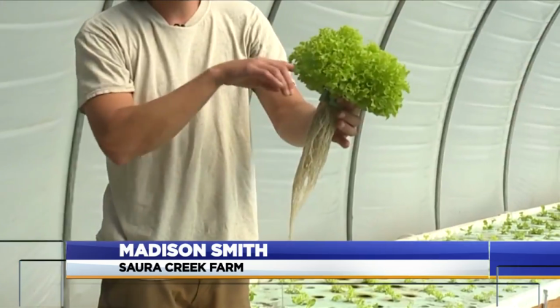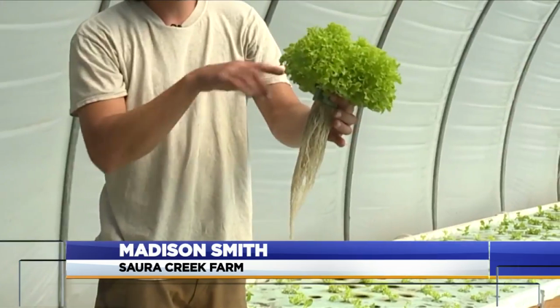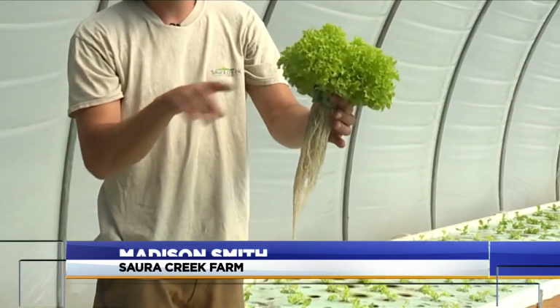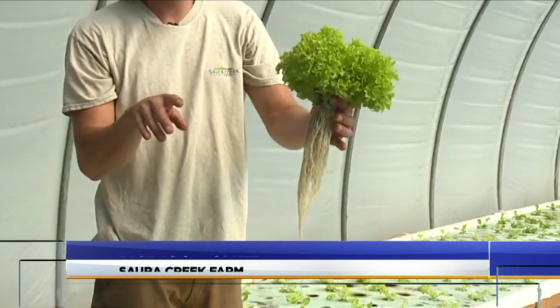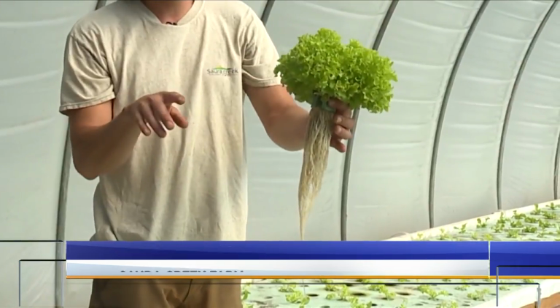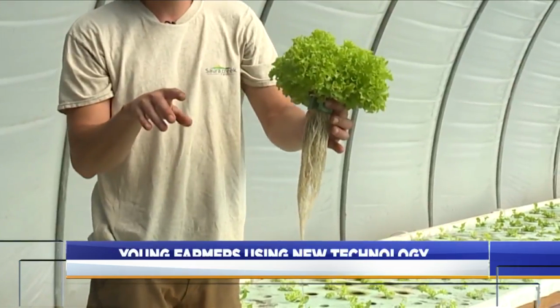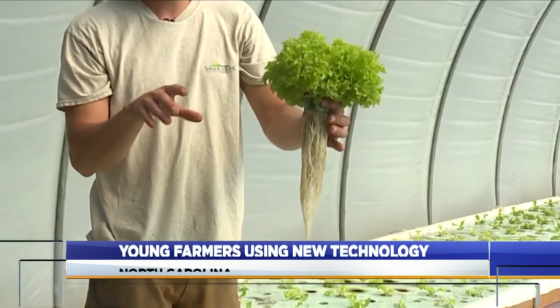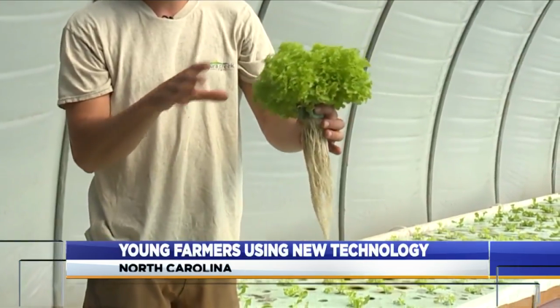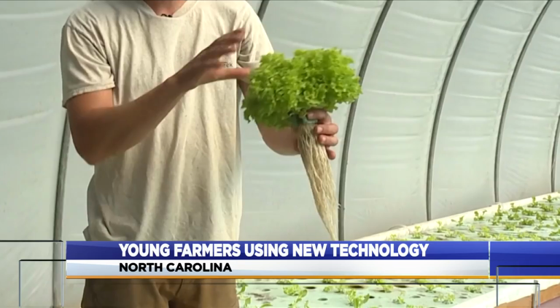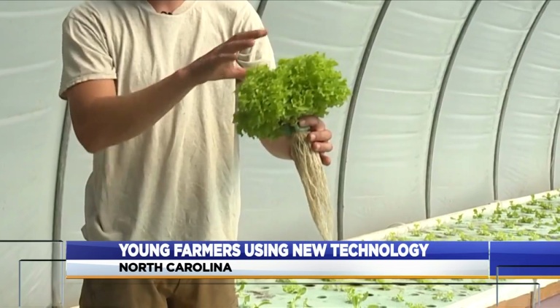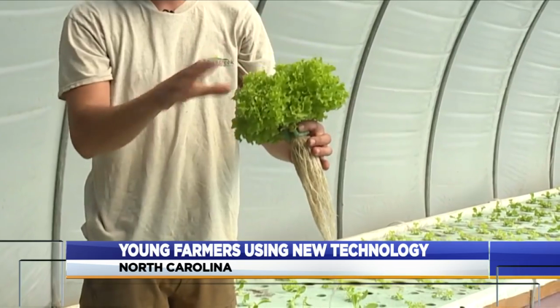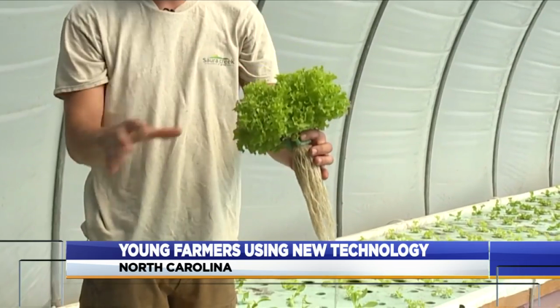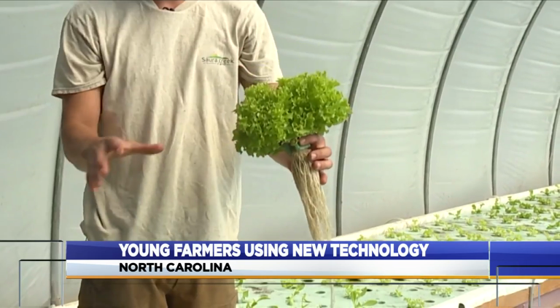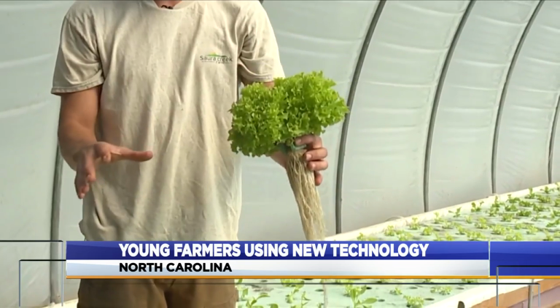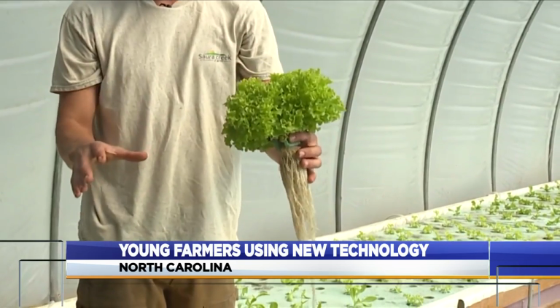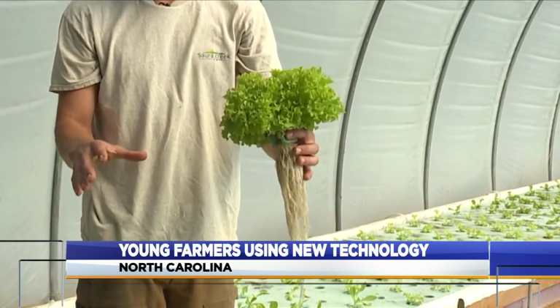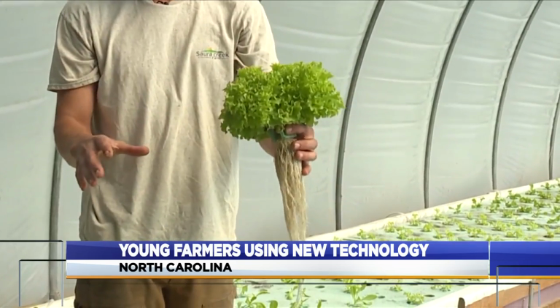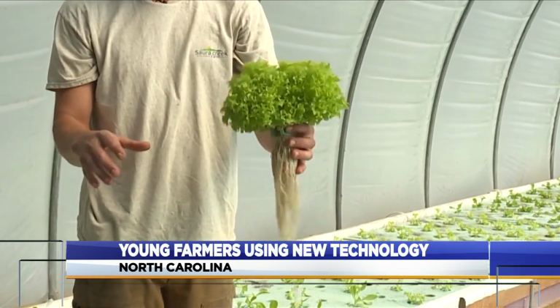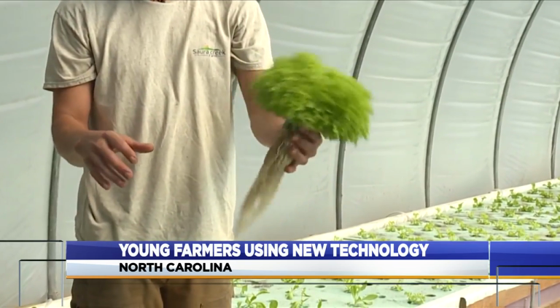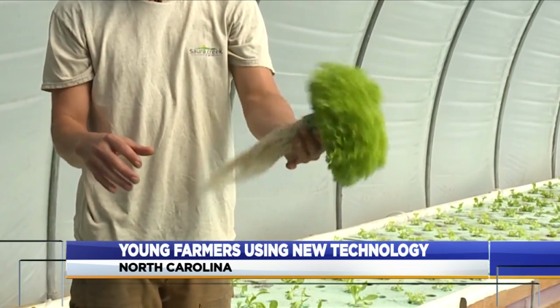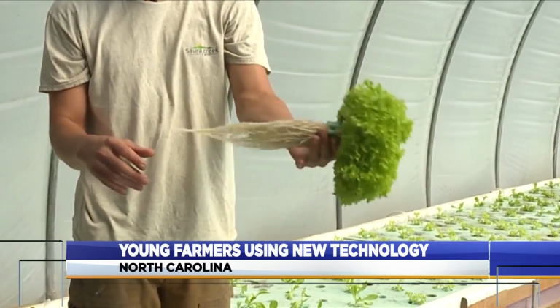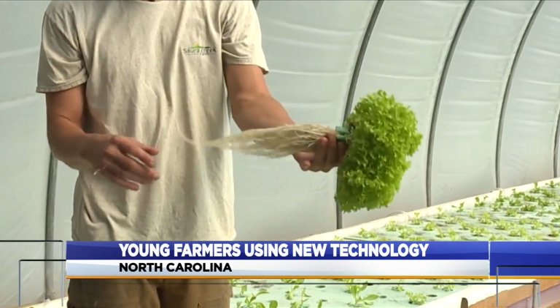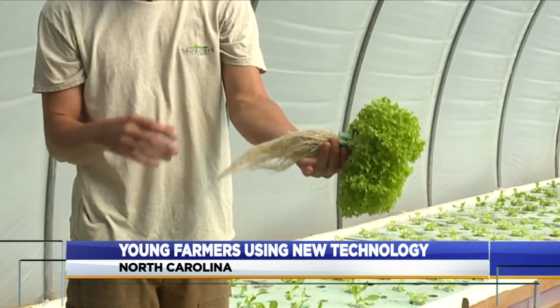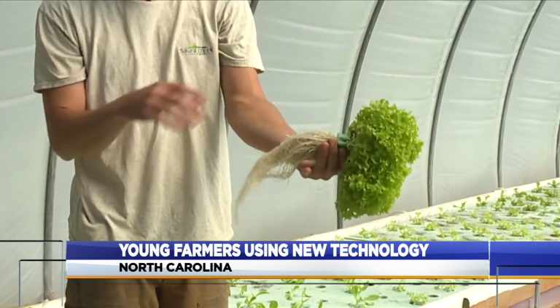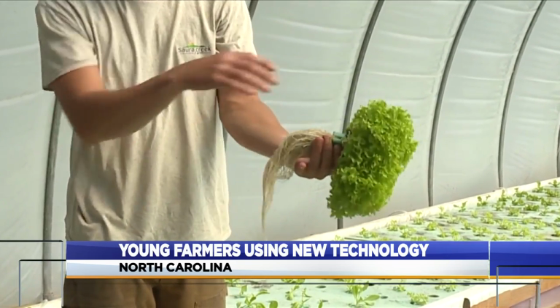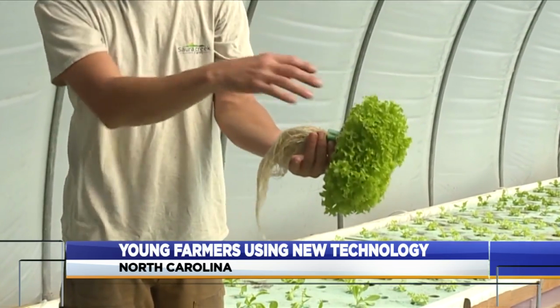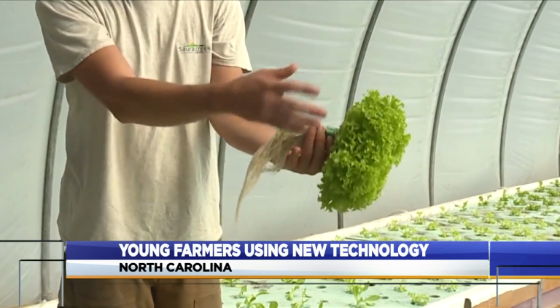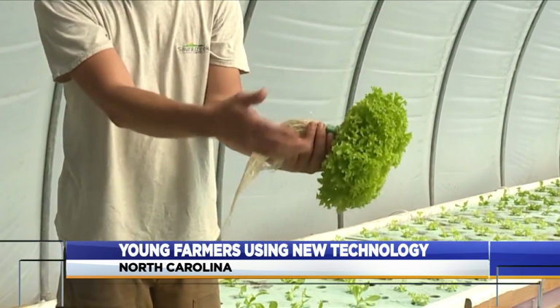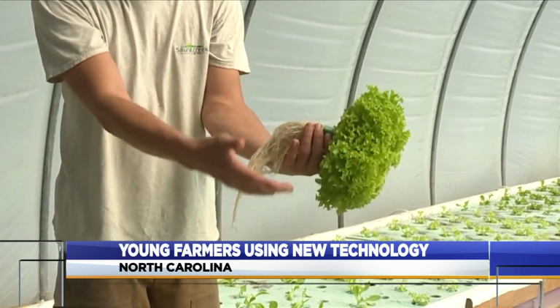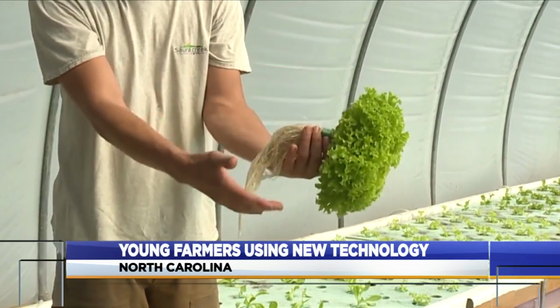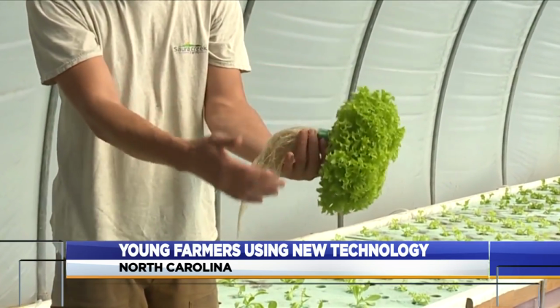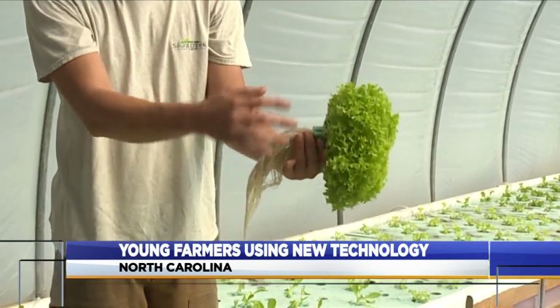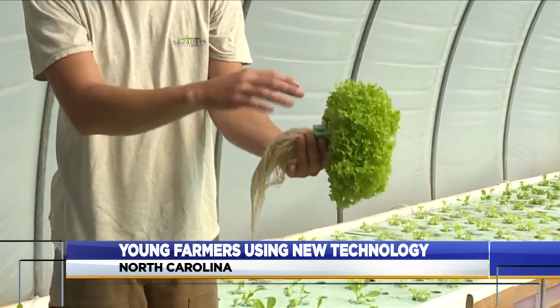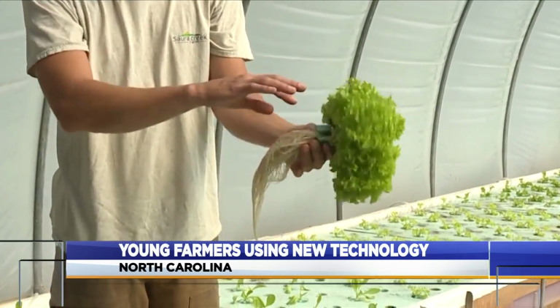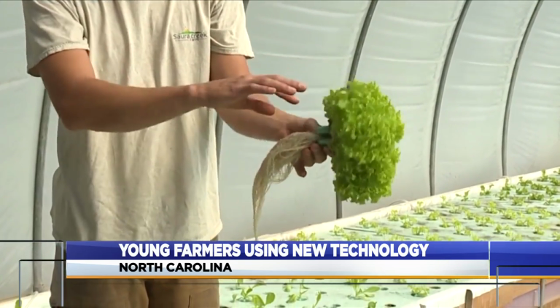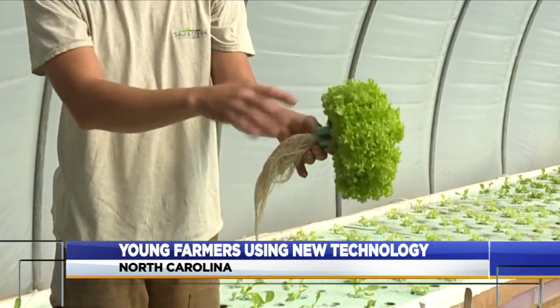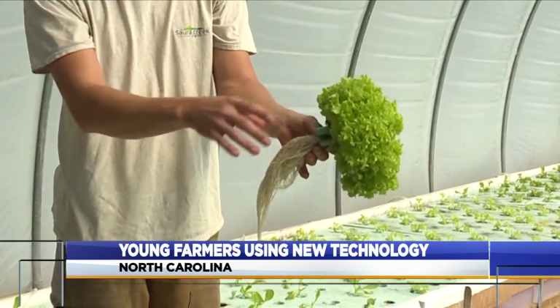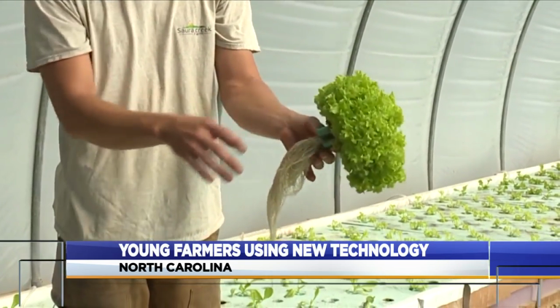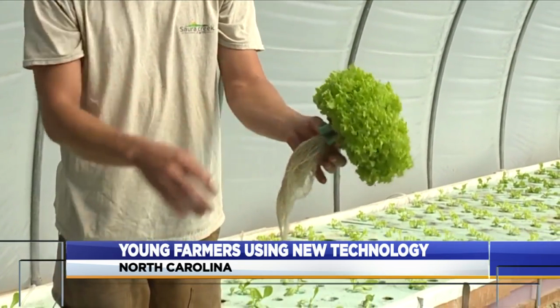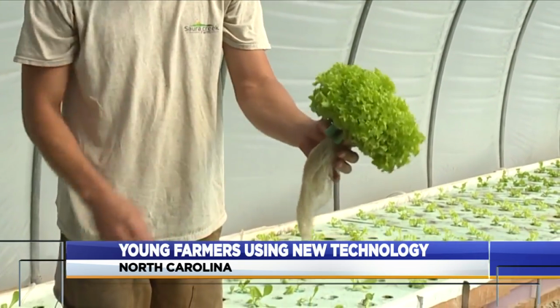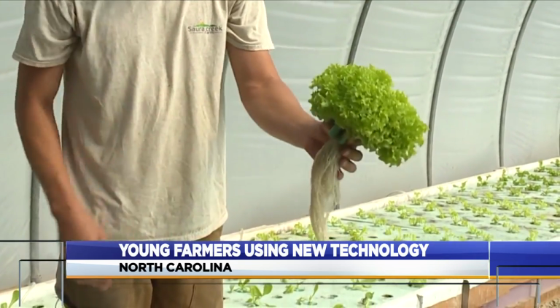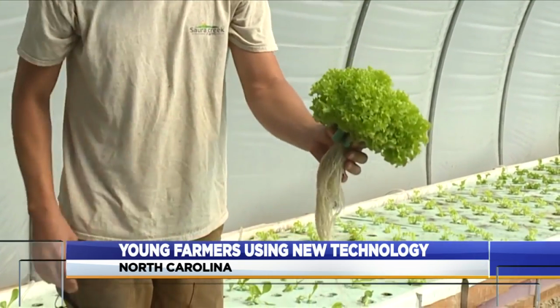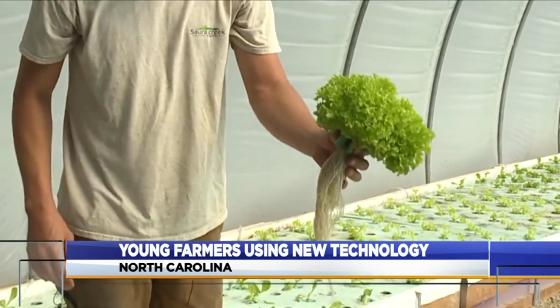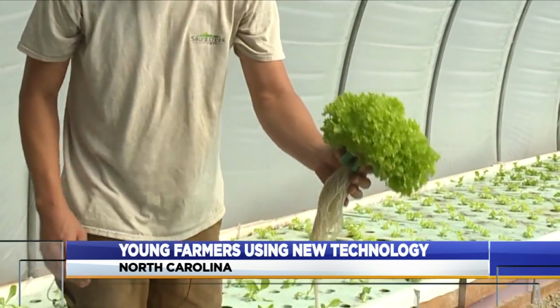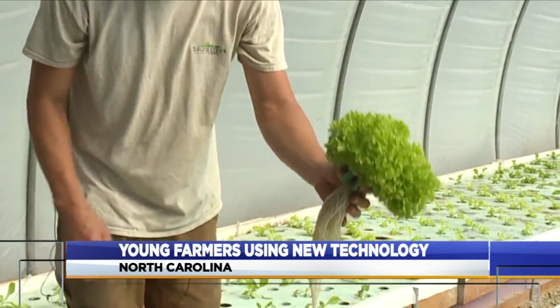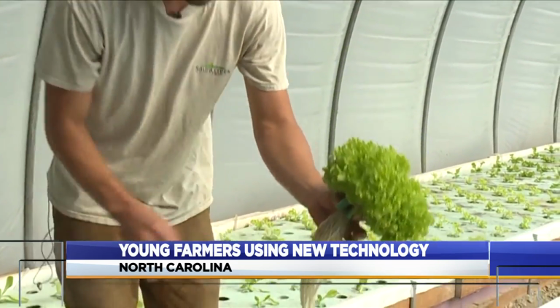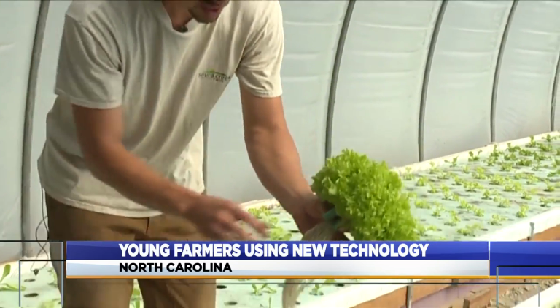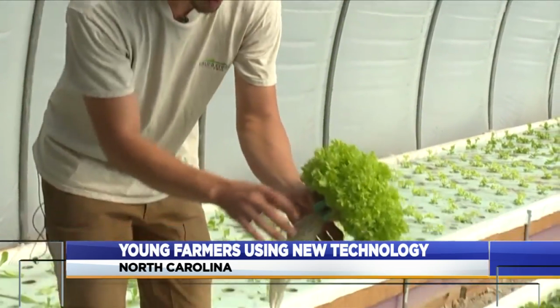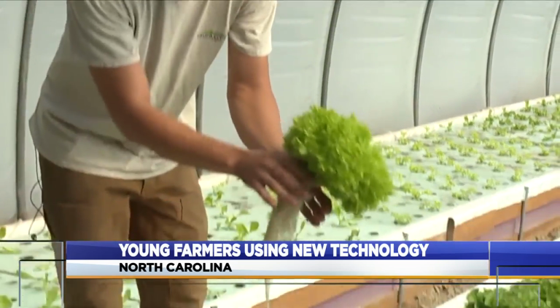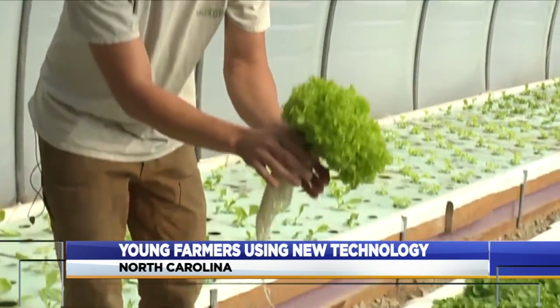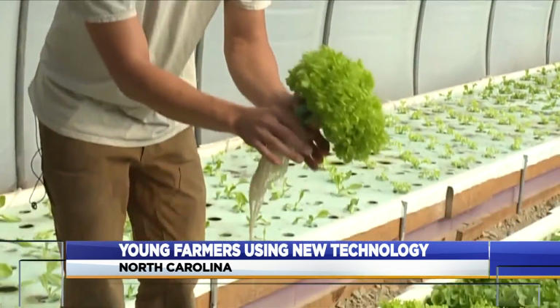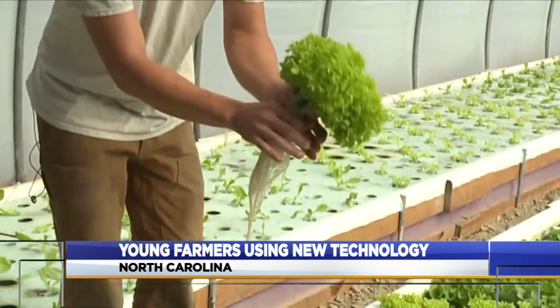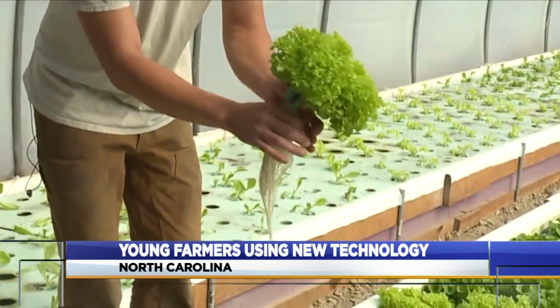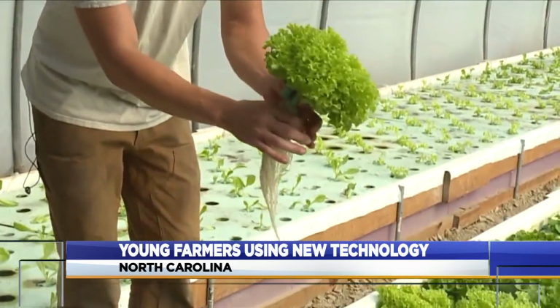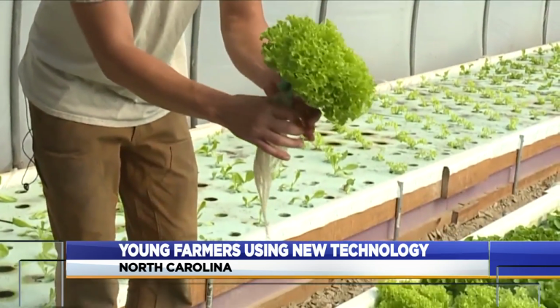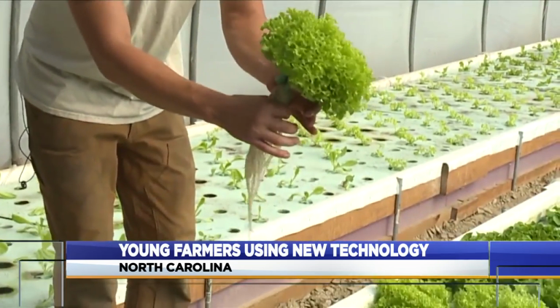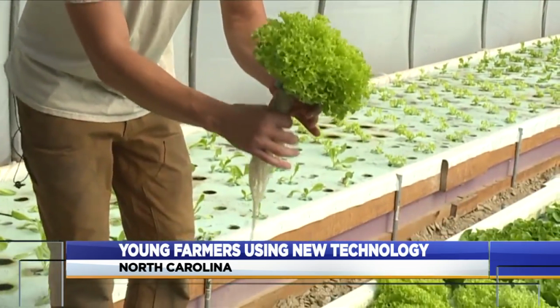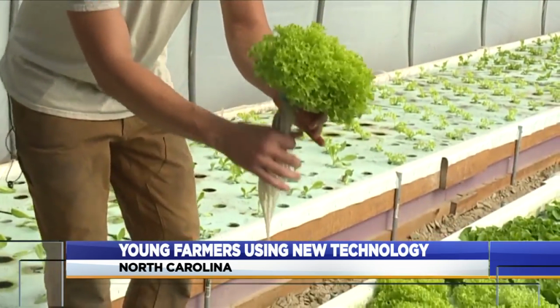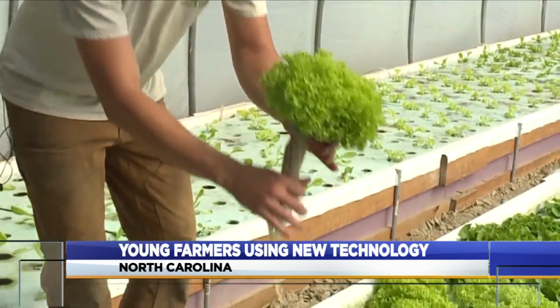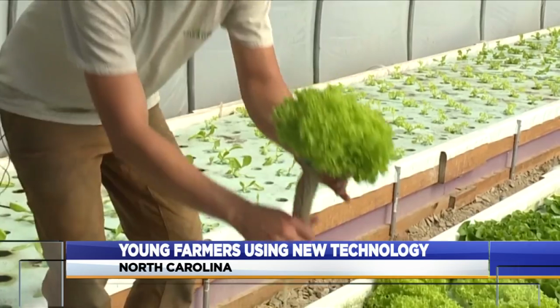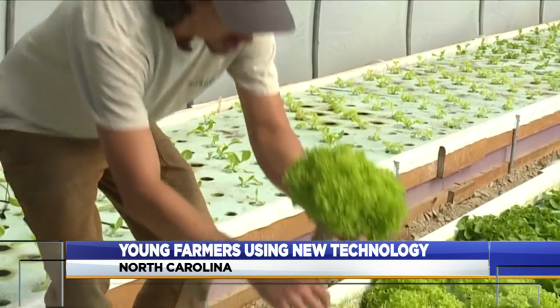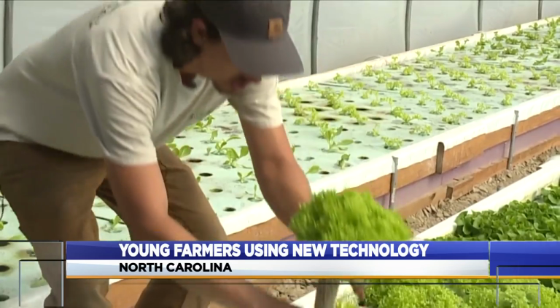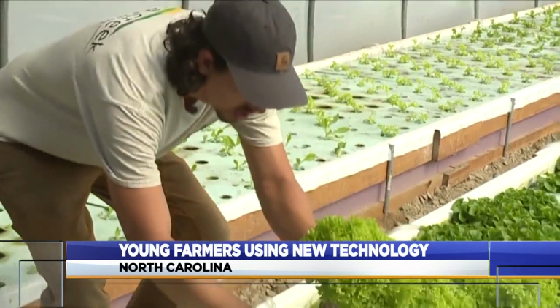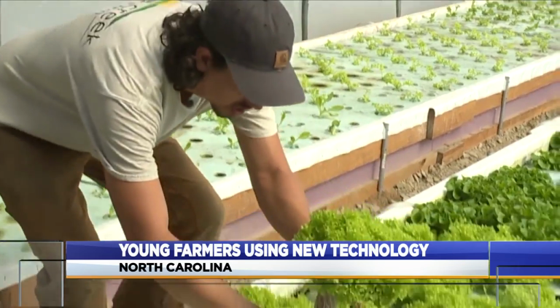We cut the root mass off. It's left with a perfect product, no real rotten stuff on the bottom like in the field.